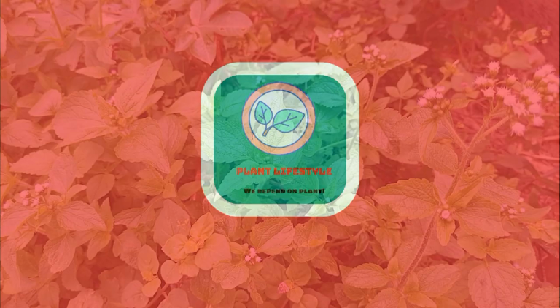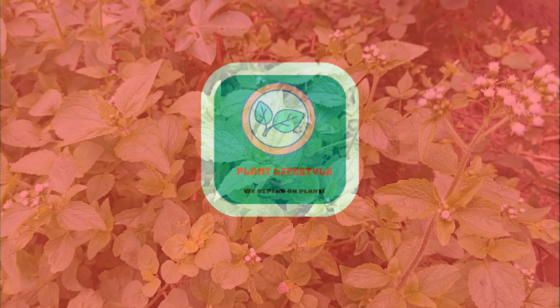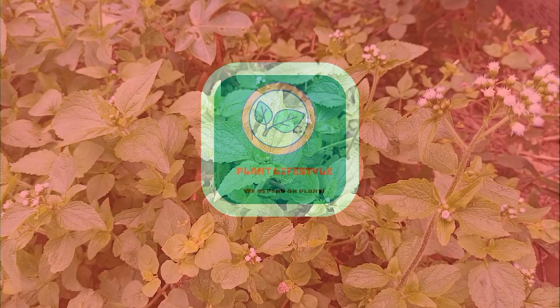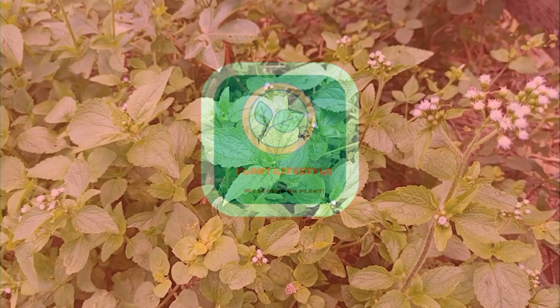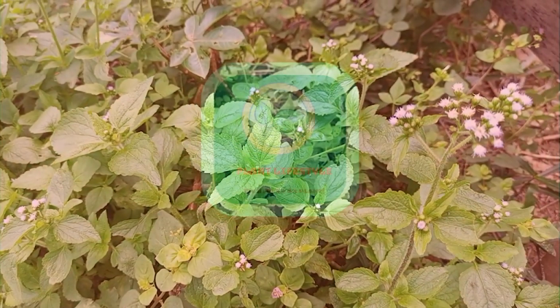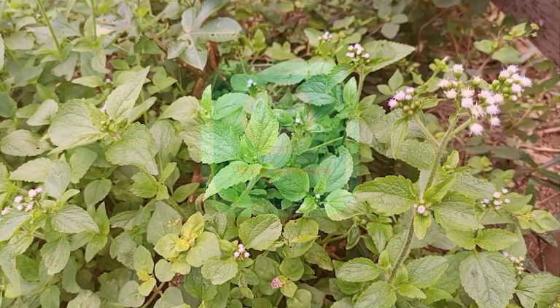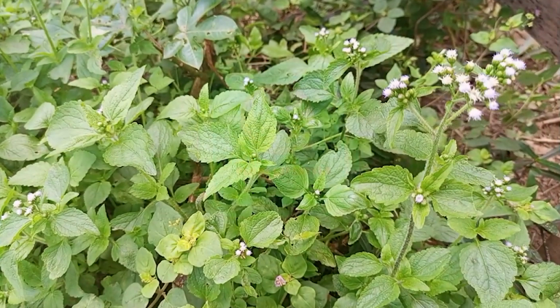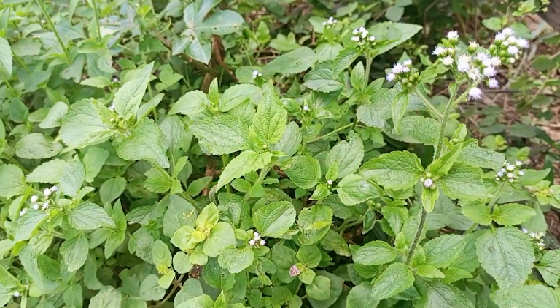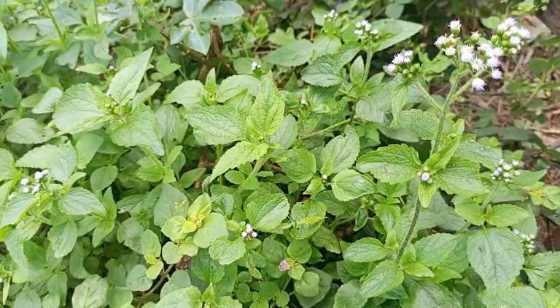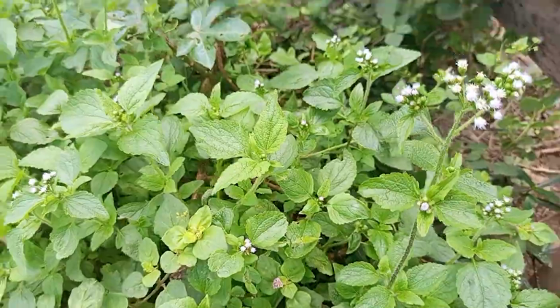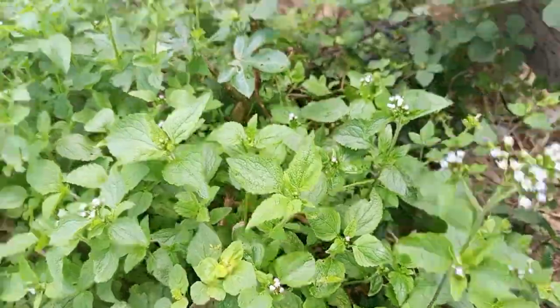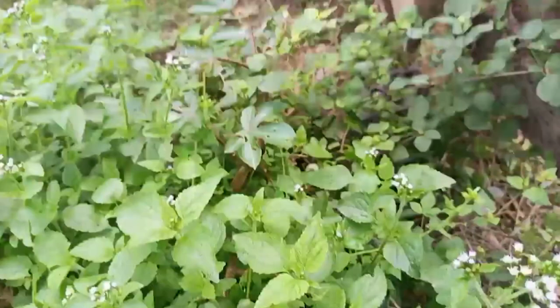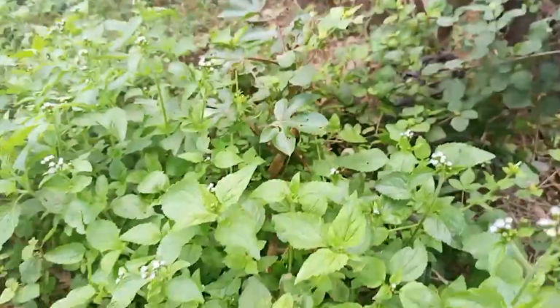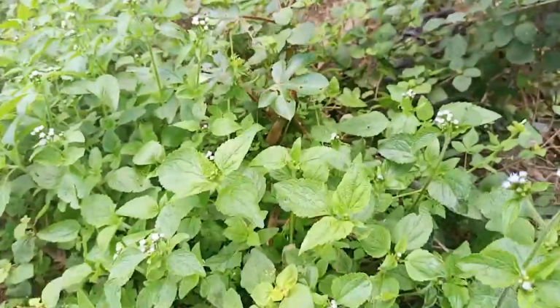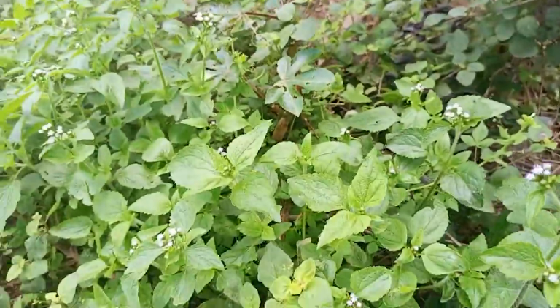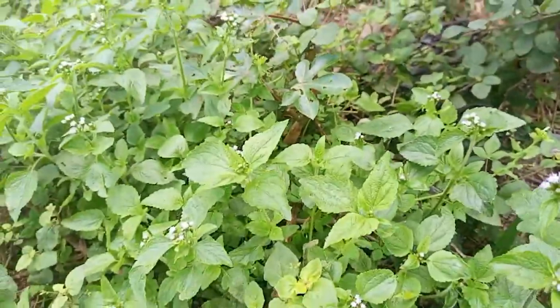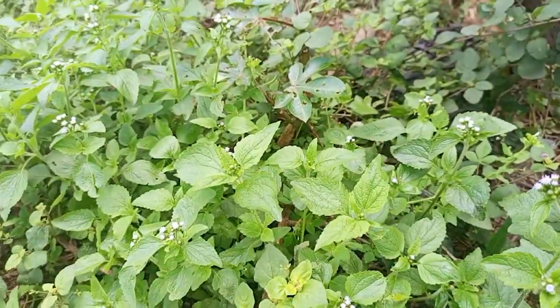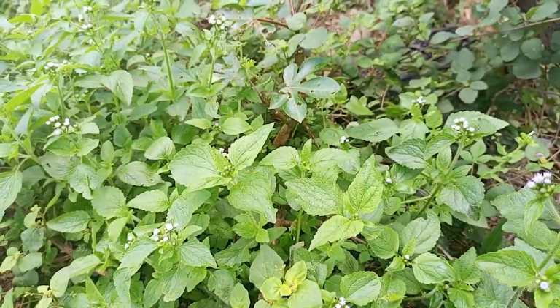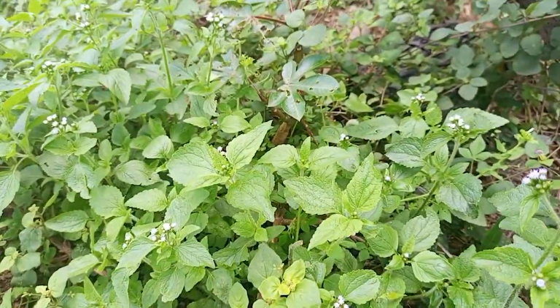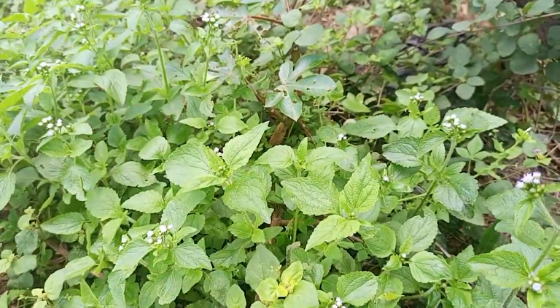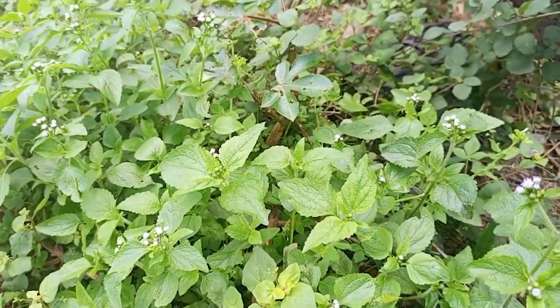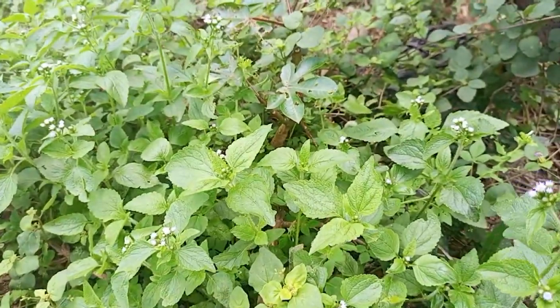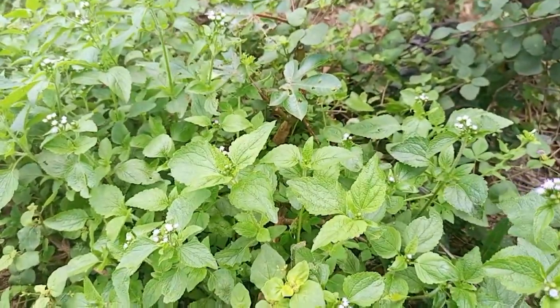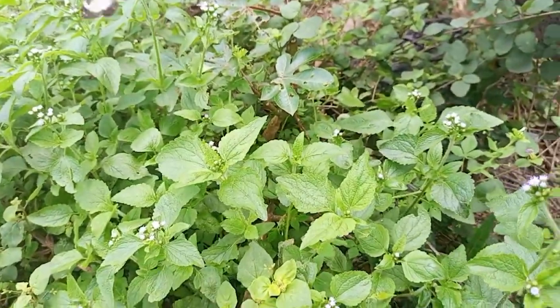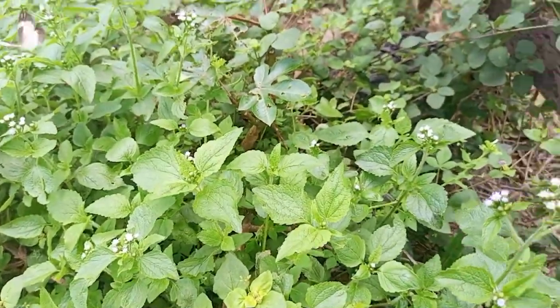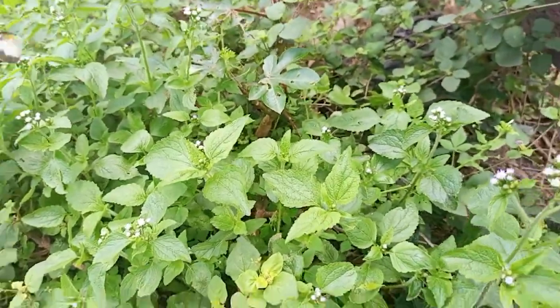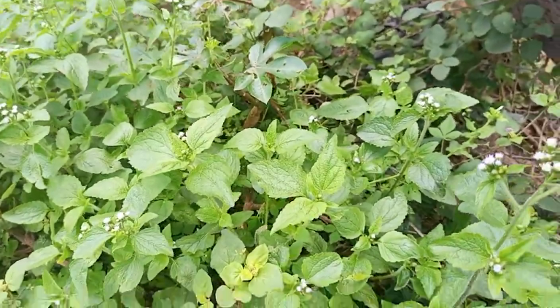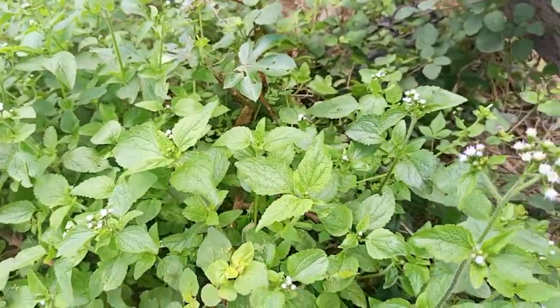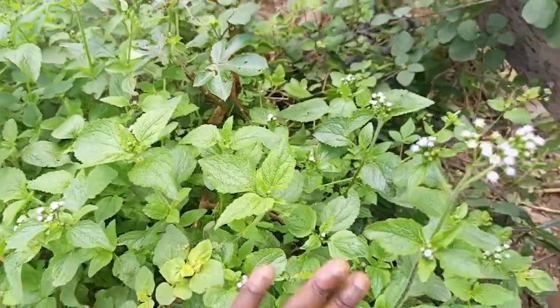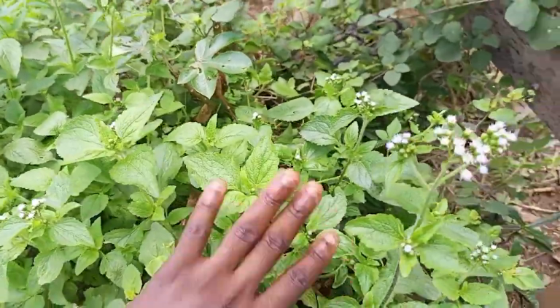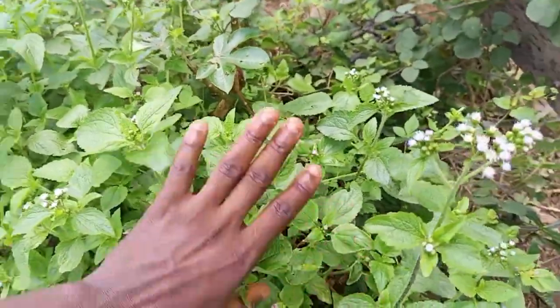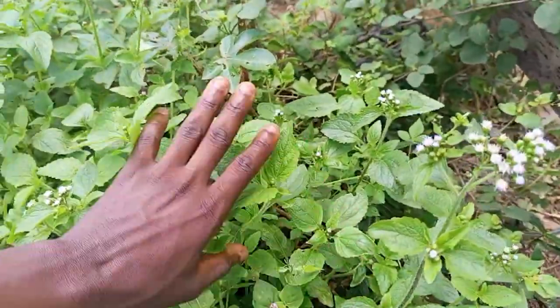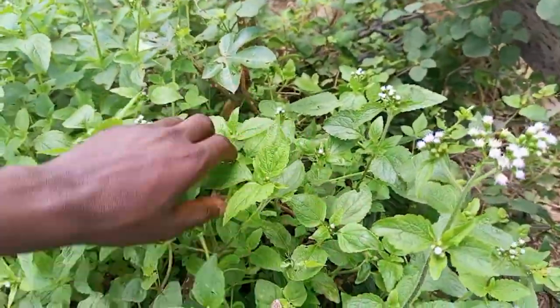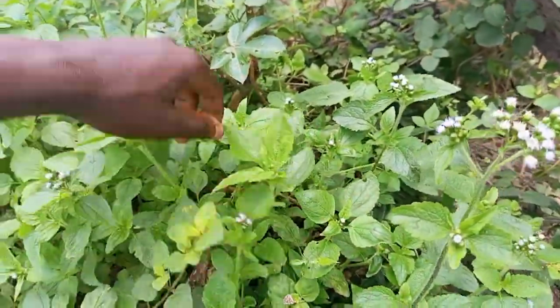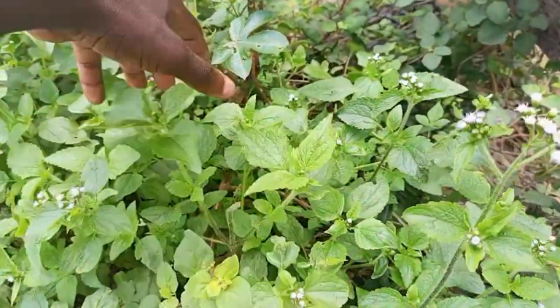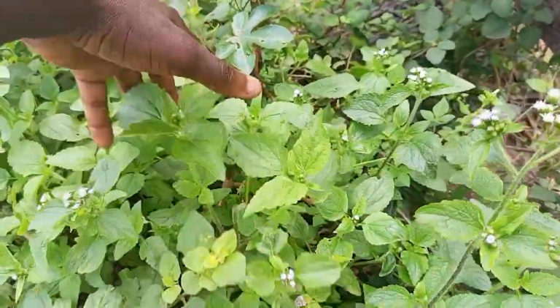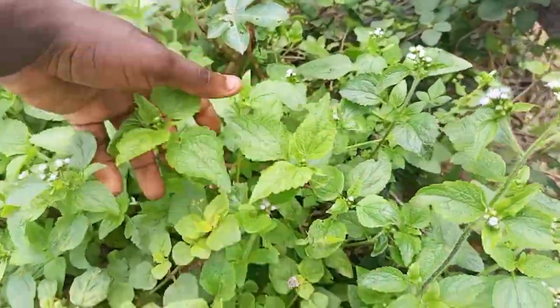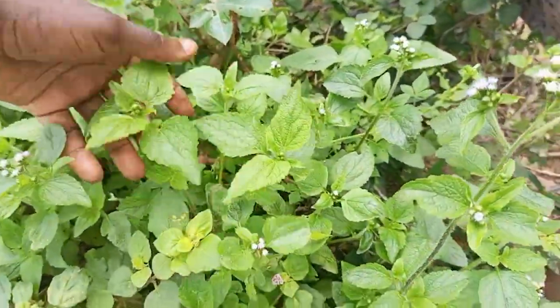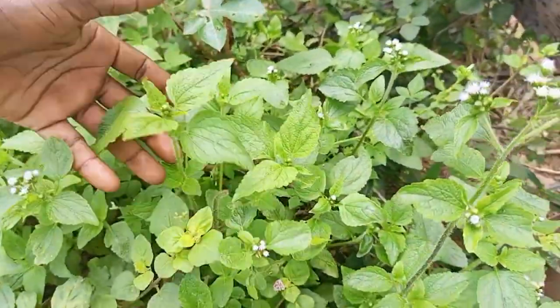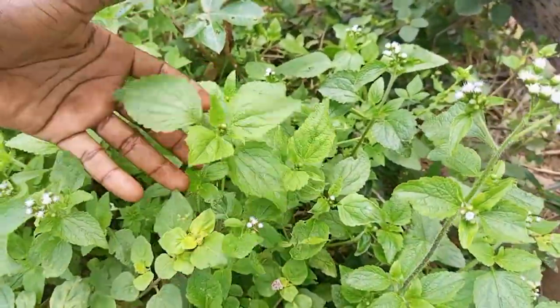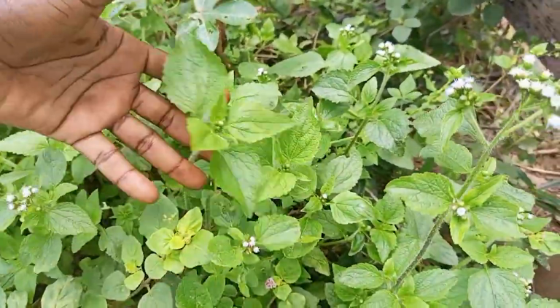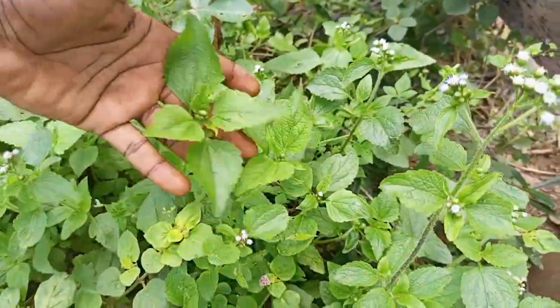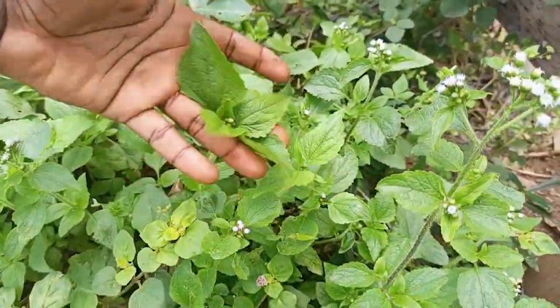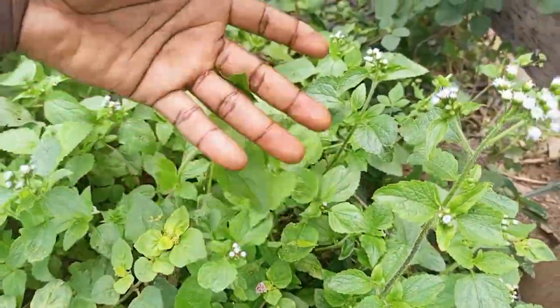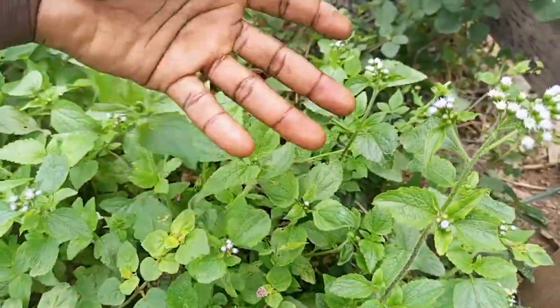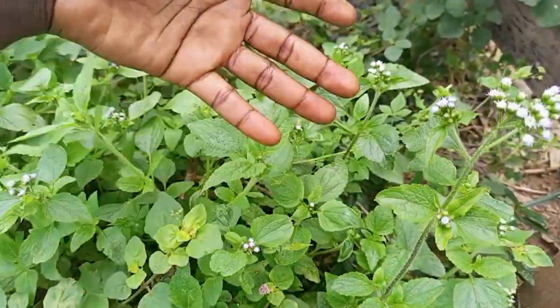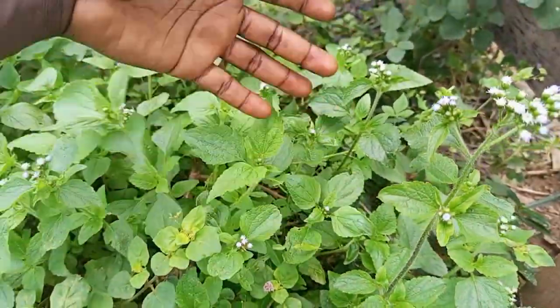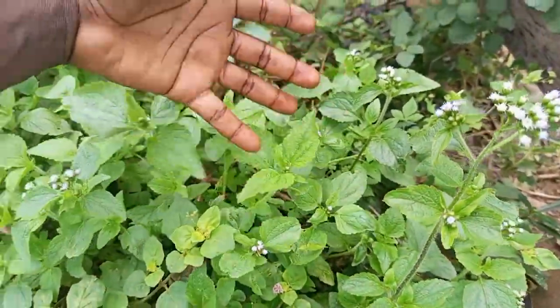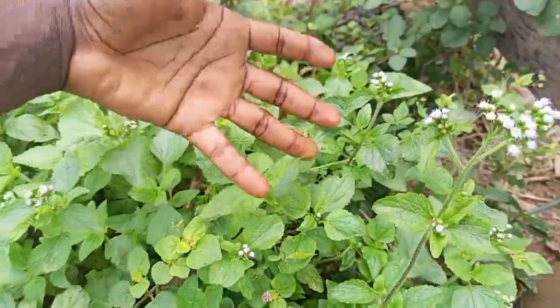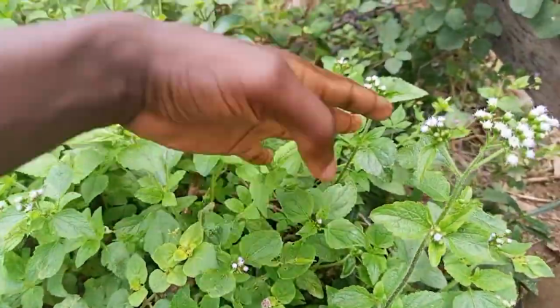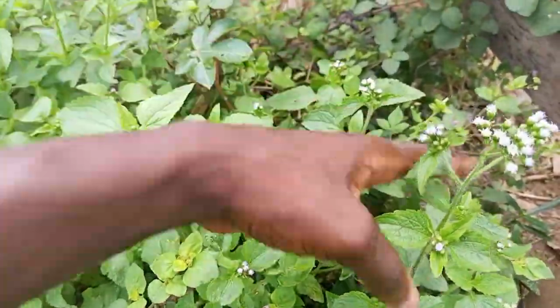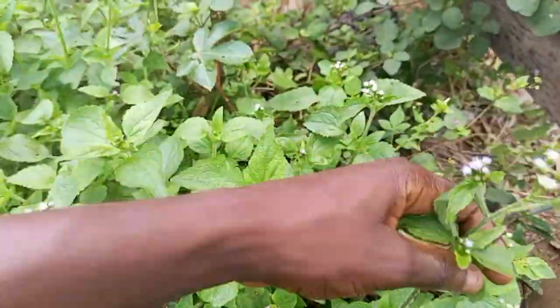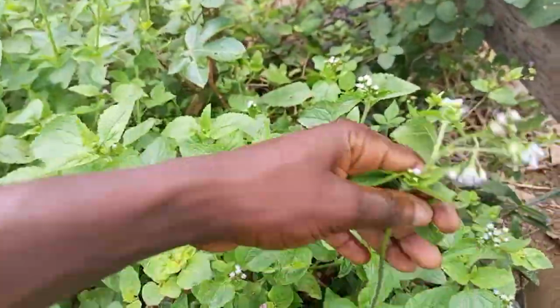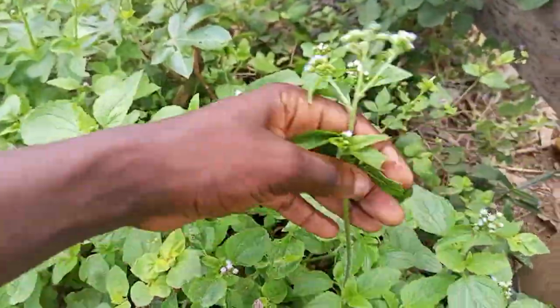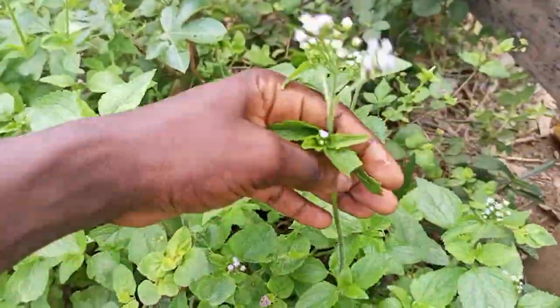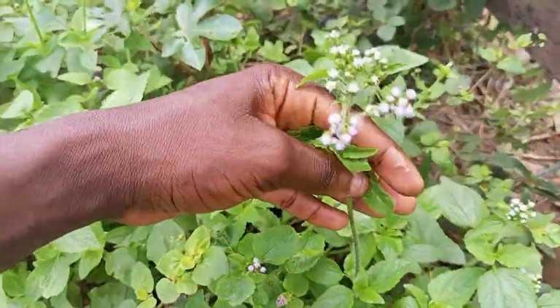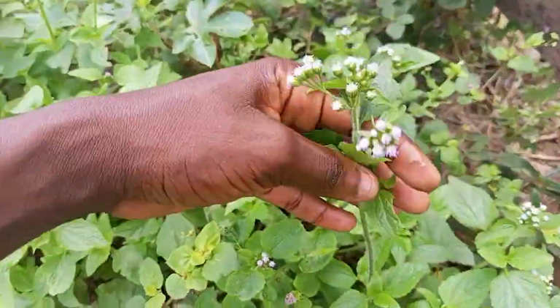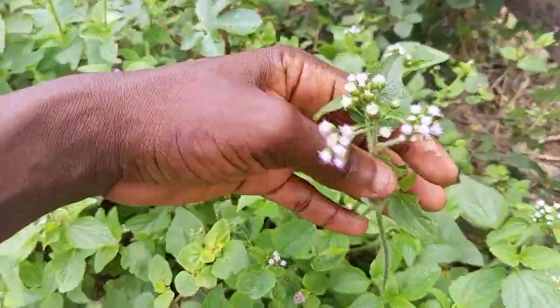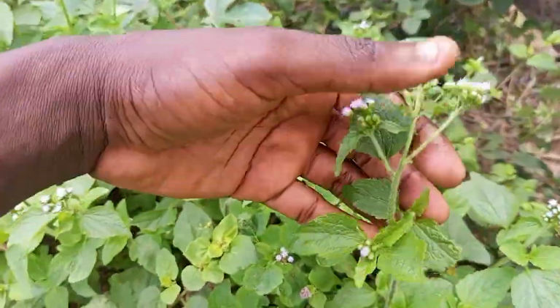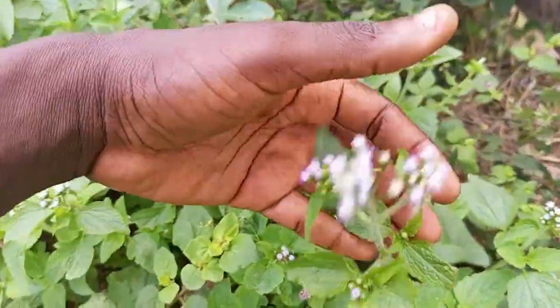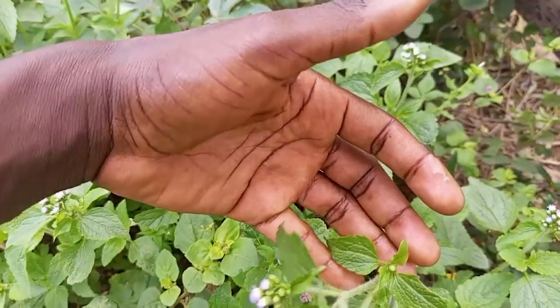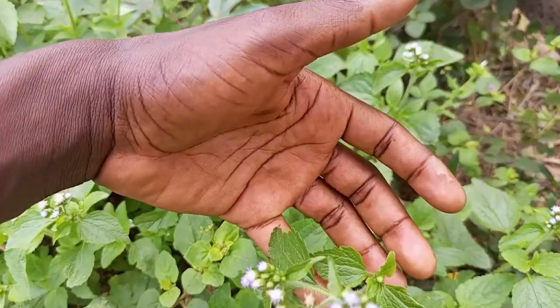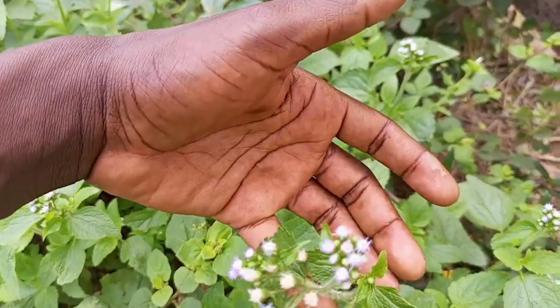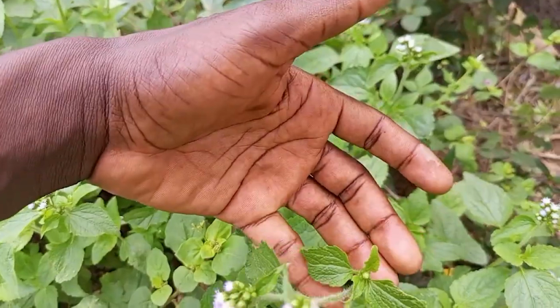Welcome to my channel. This is Plant Lifestars. Subscribe to the channel. I'm going to teach you something about this plant.